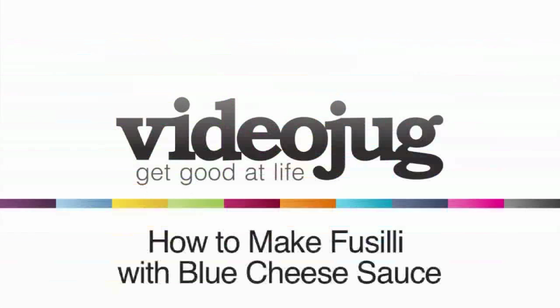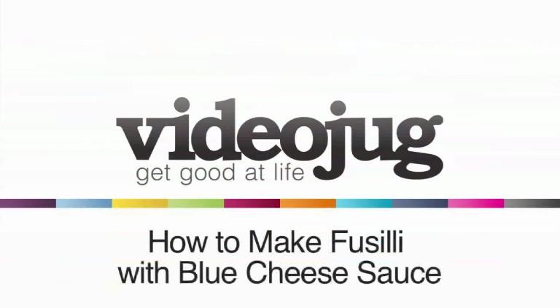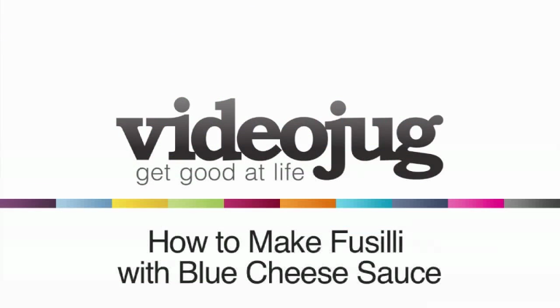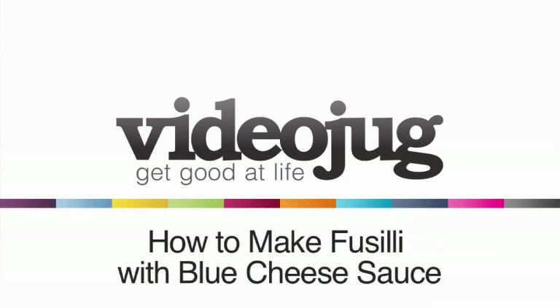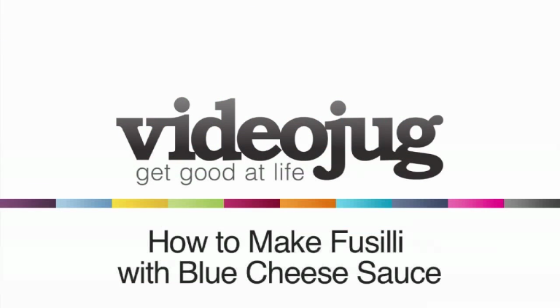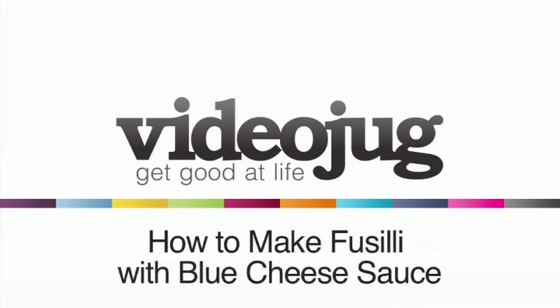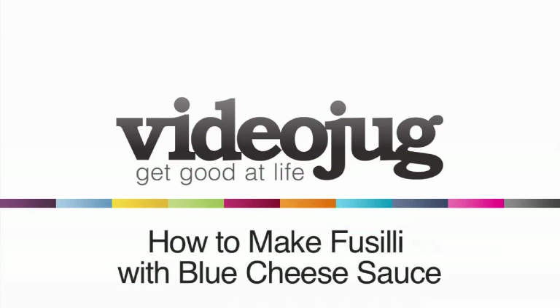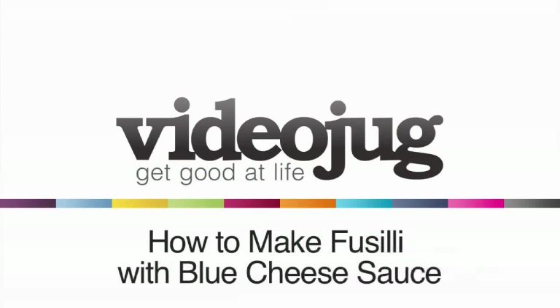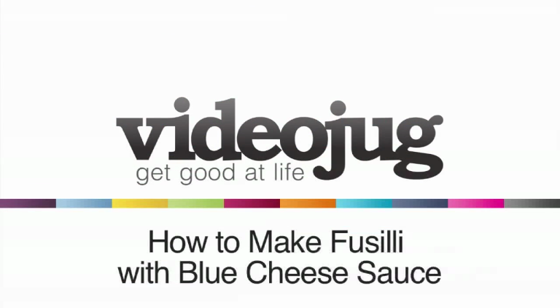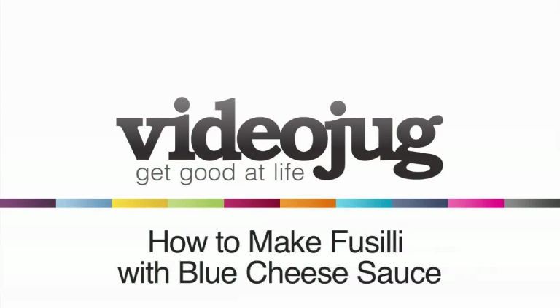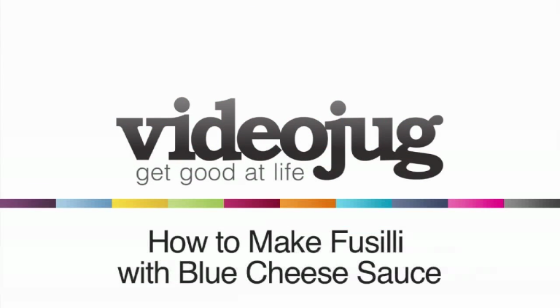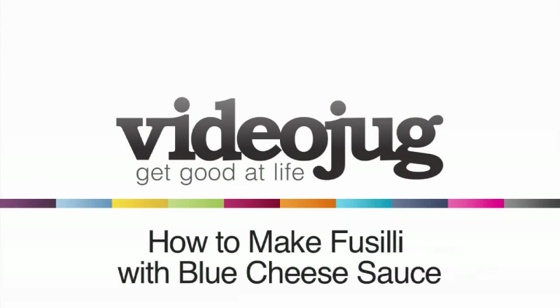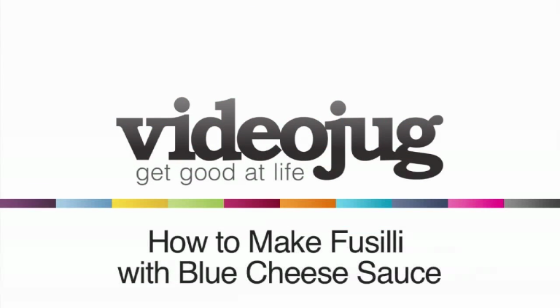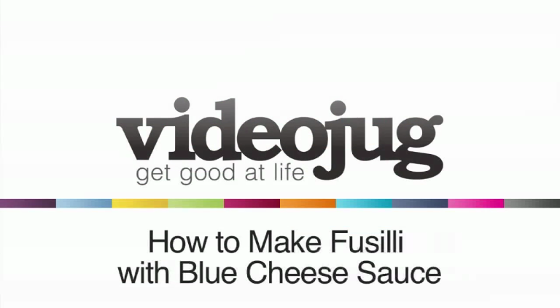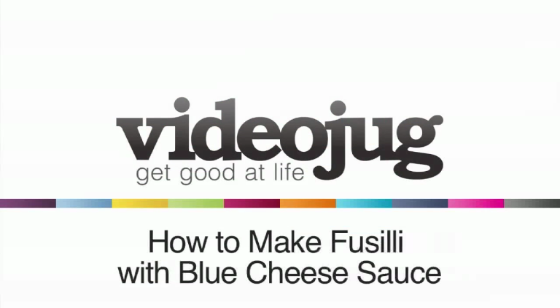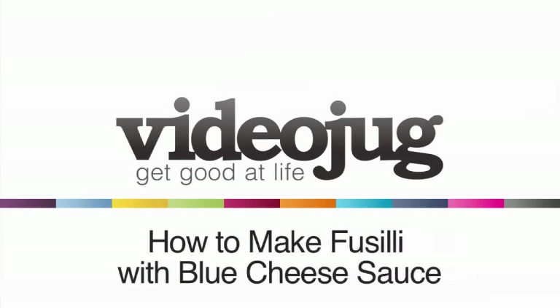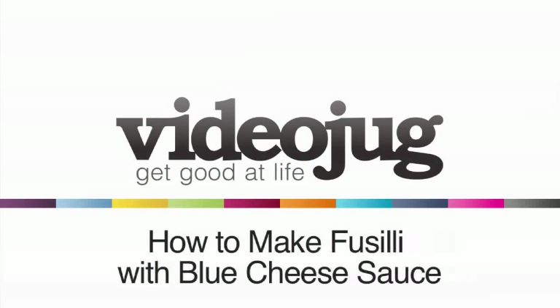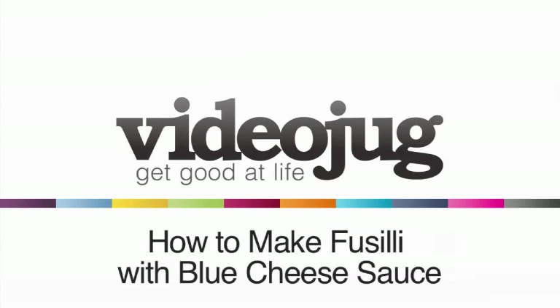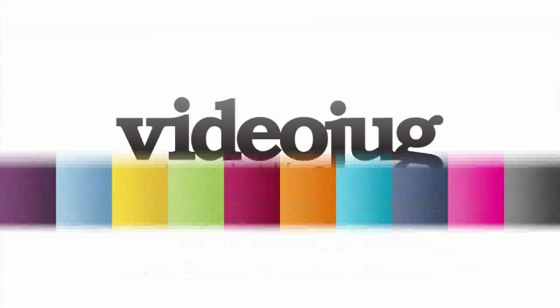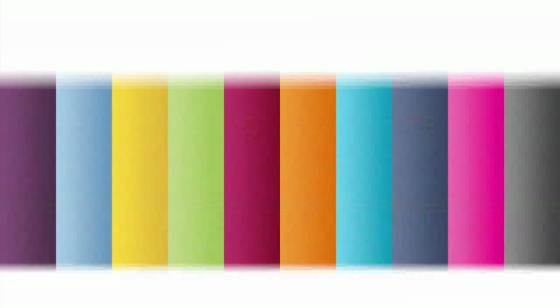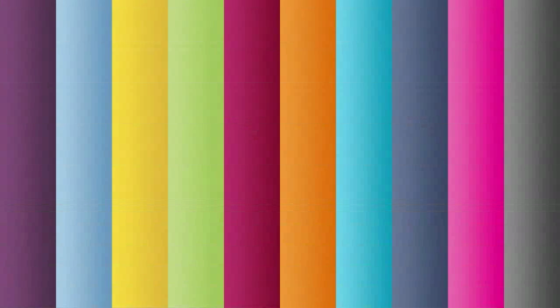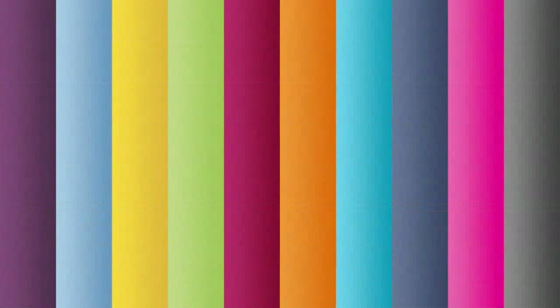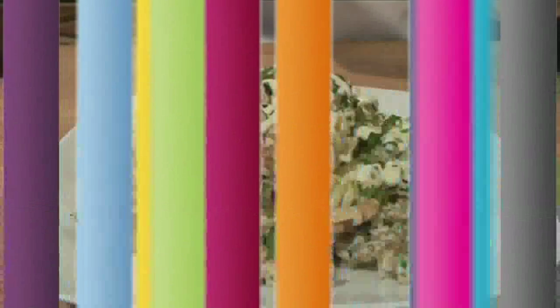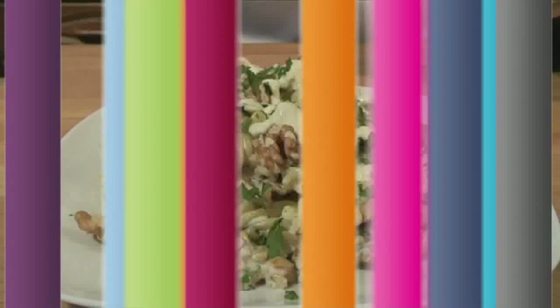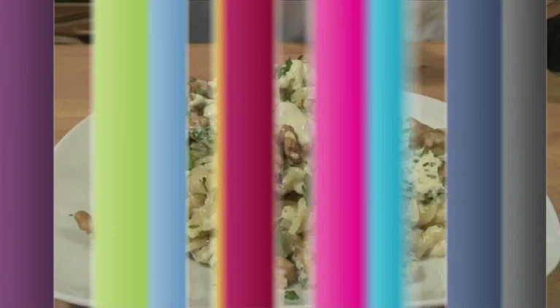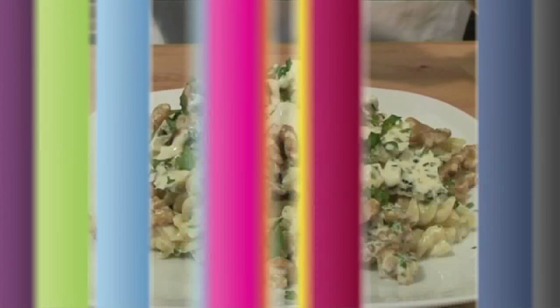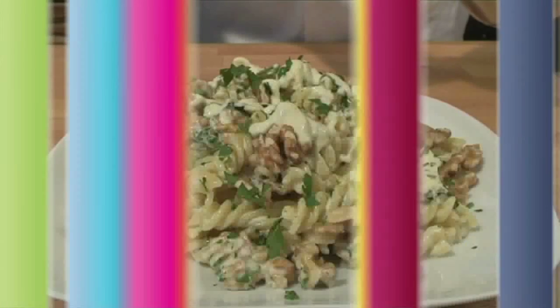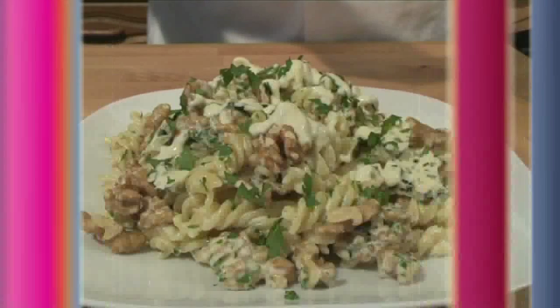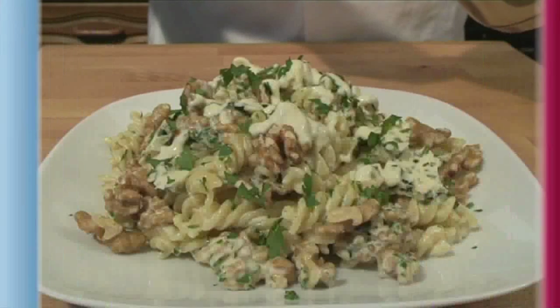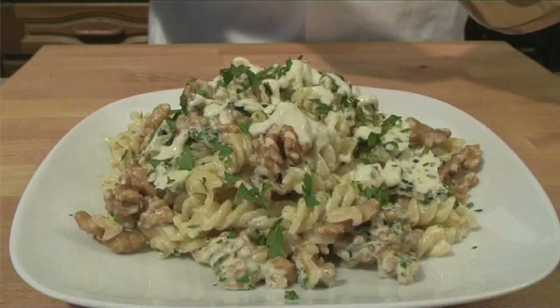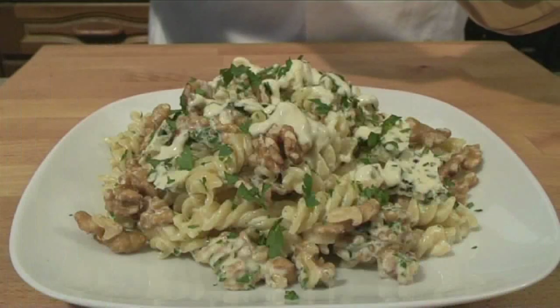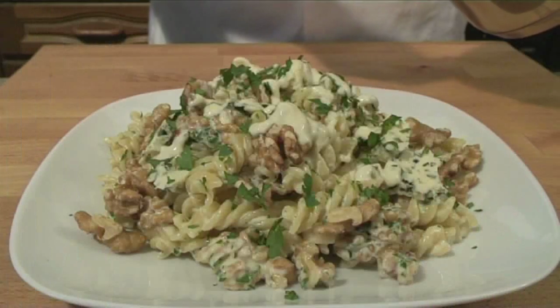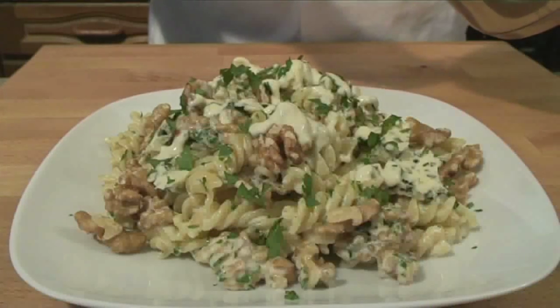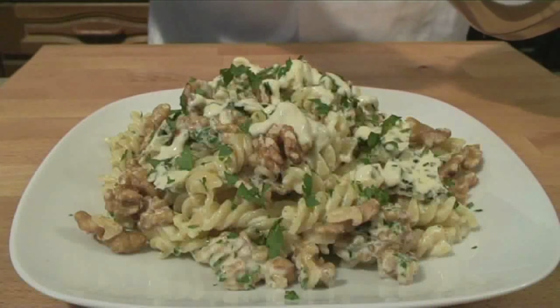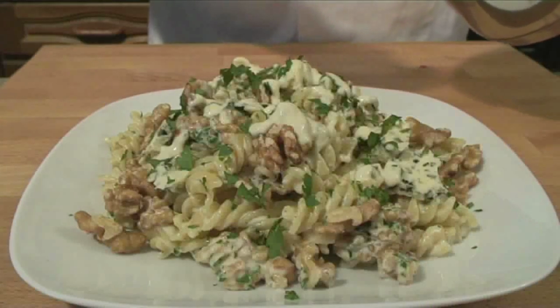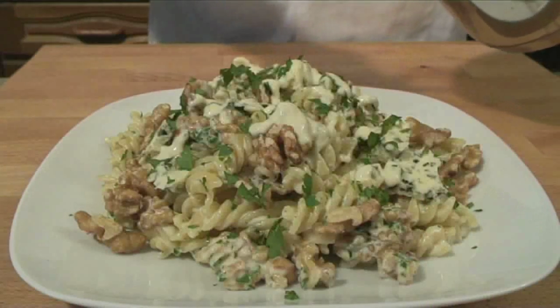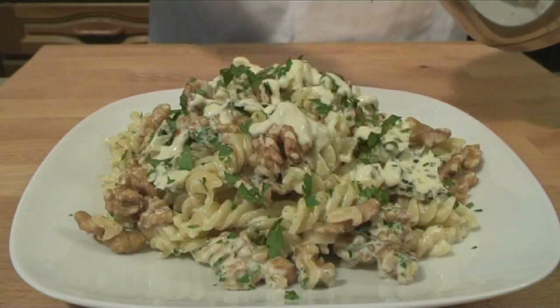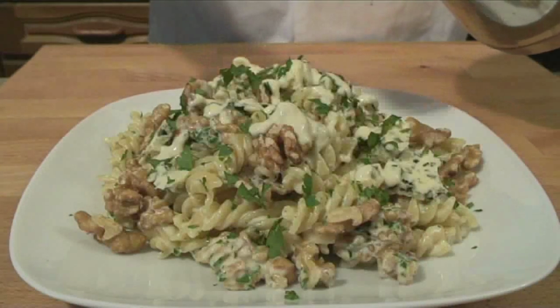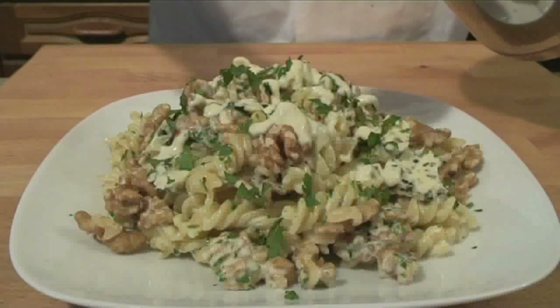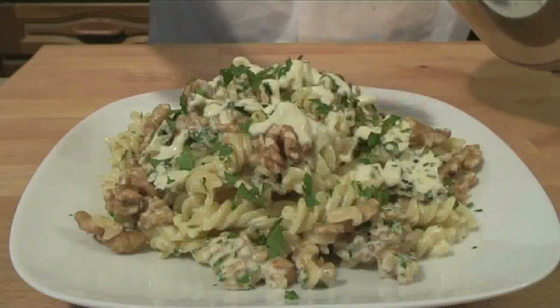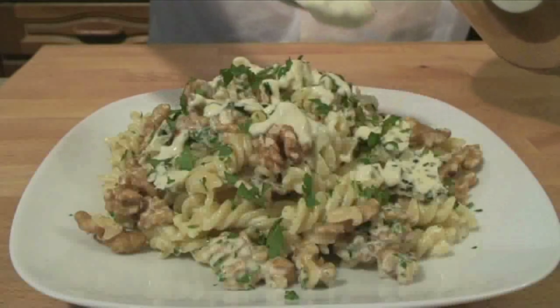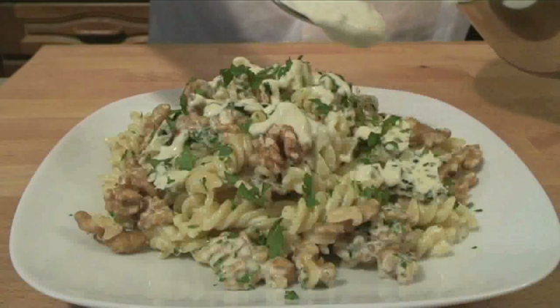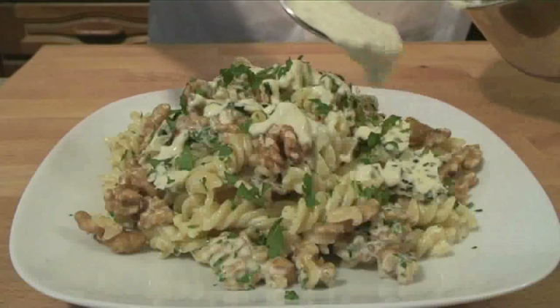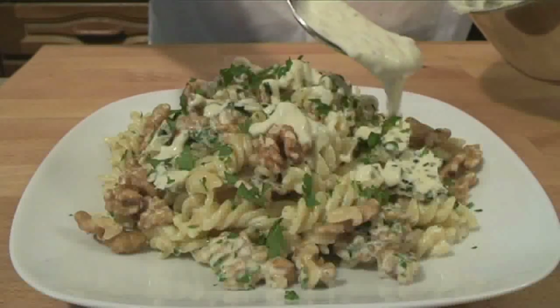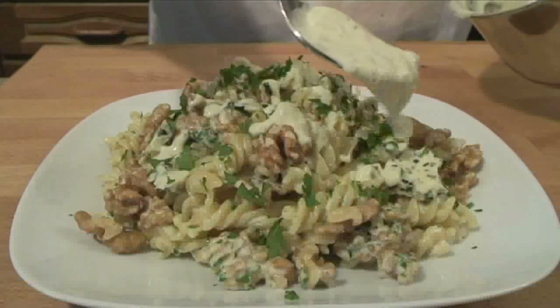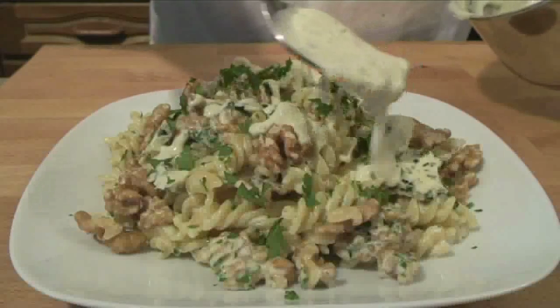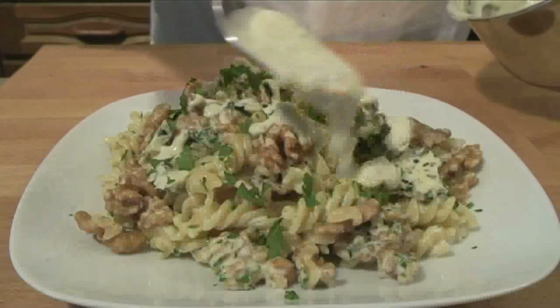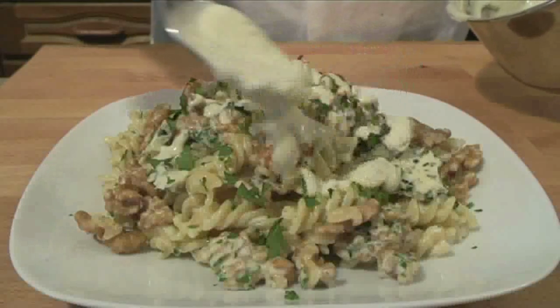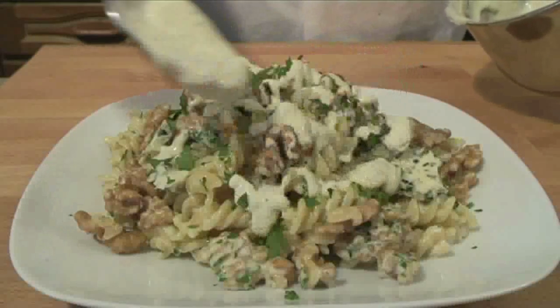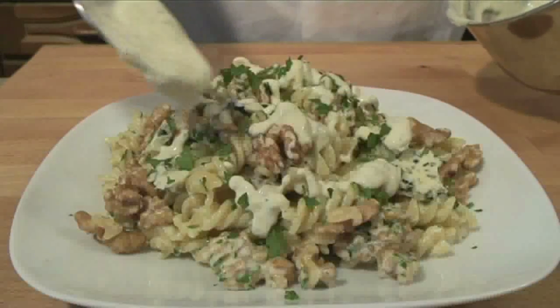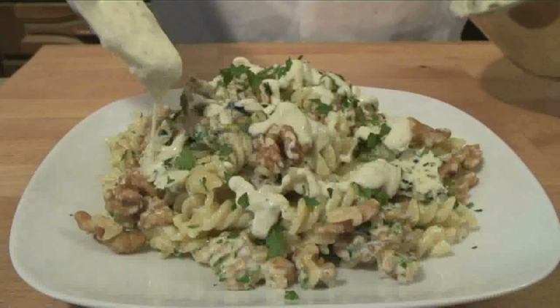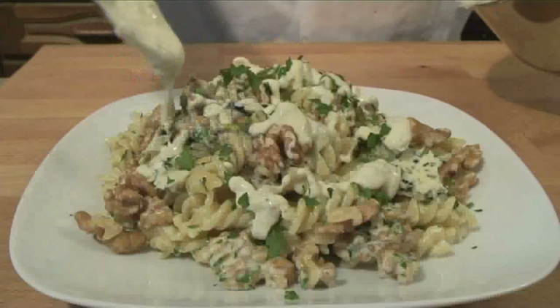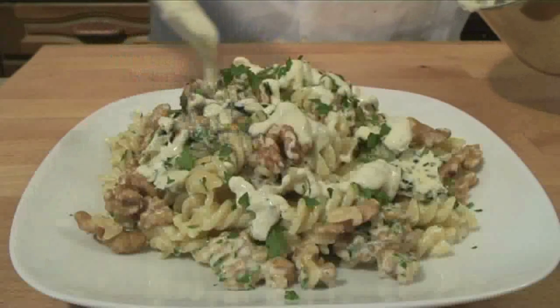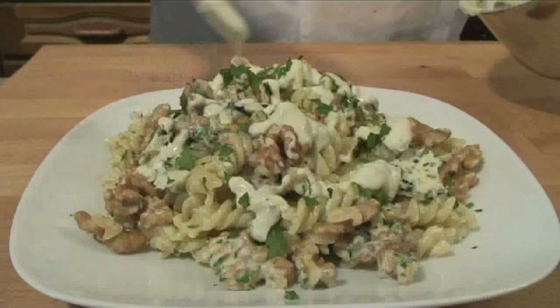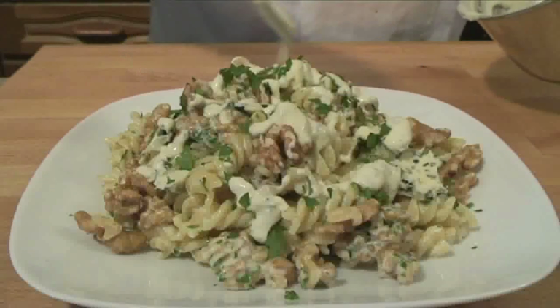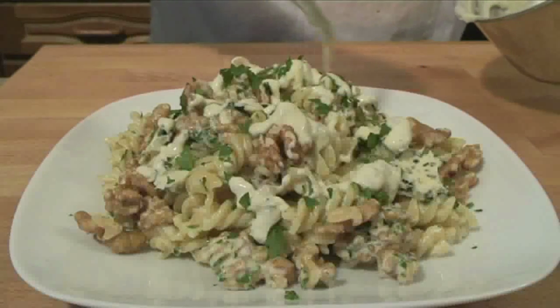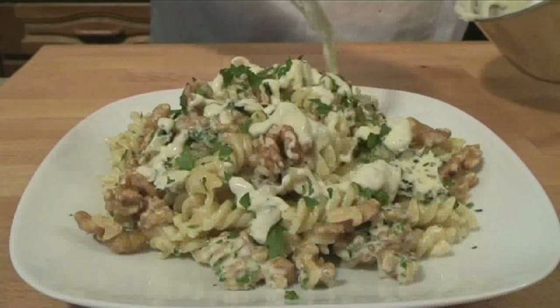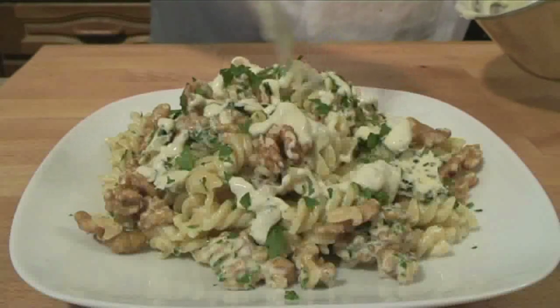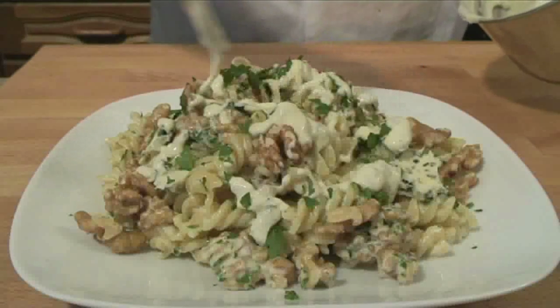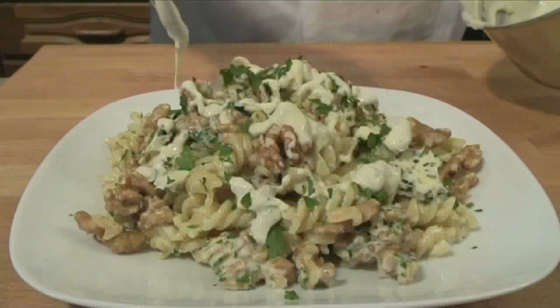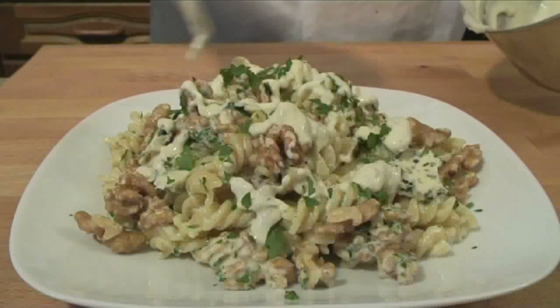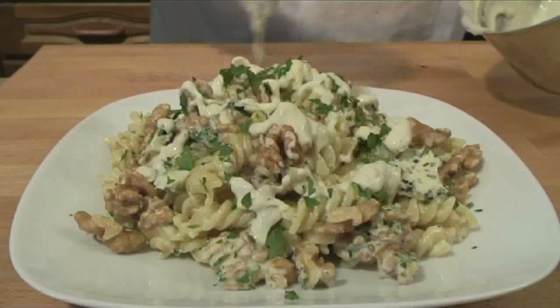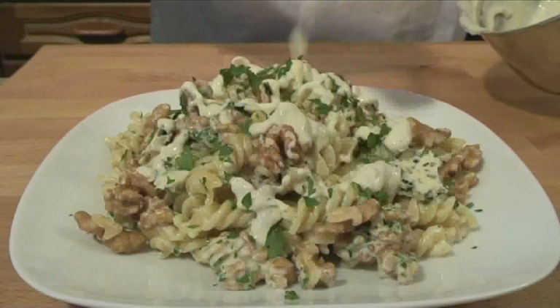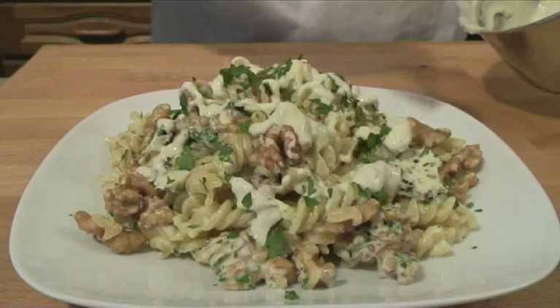Hello and welcome to VideoJug. We're going to show you how to make fusilli with blue cheese sauce and walnuts.